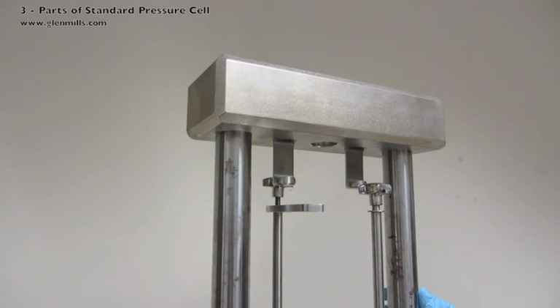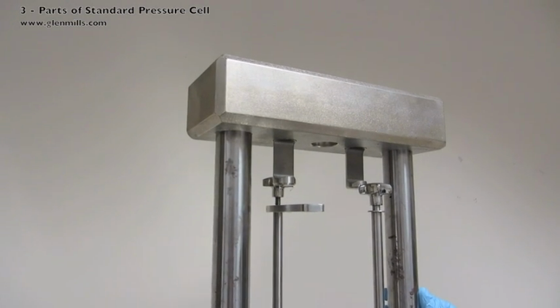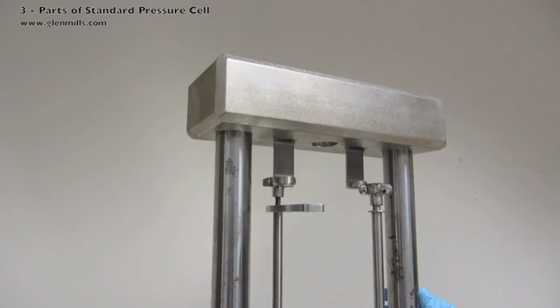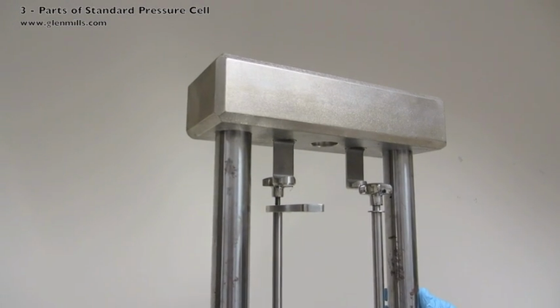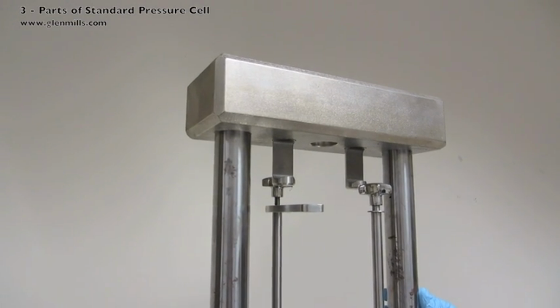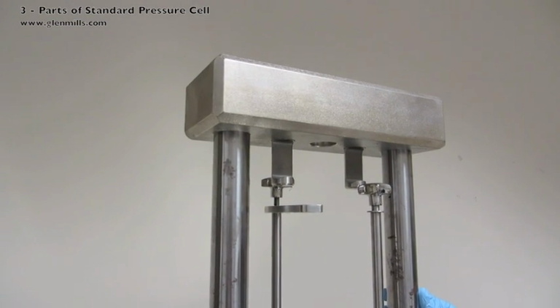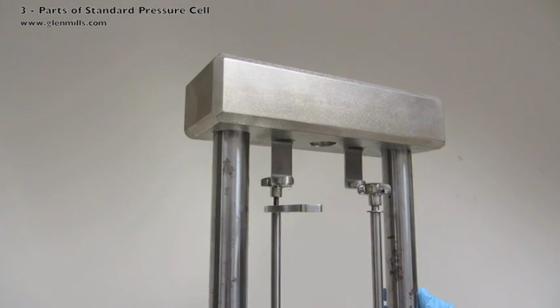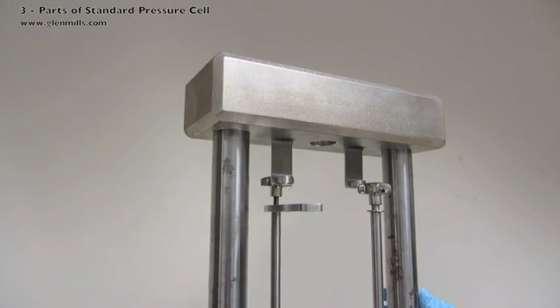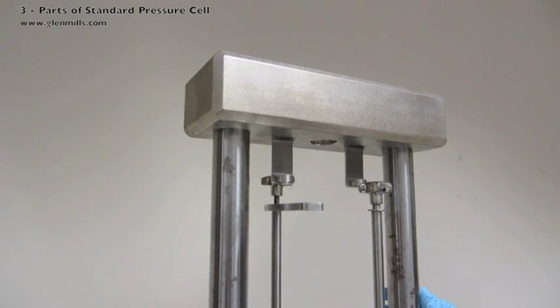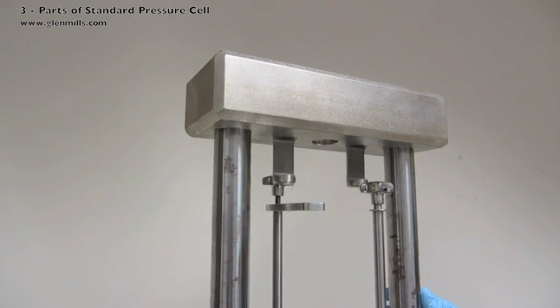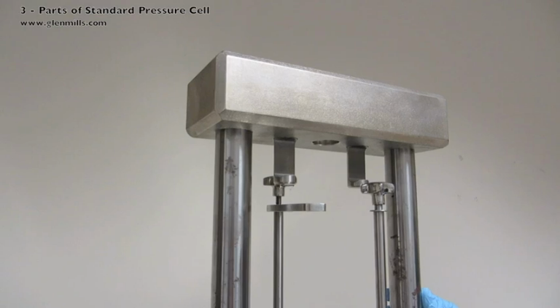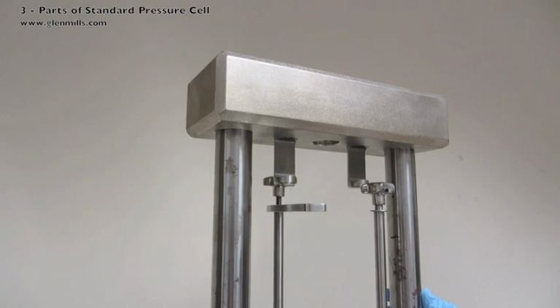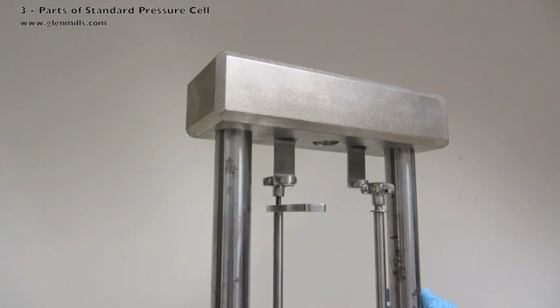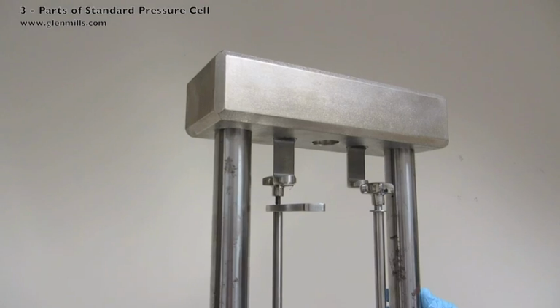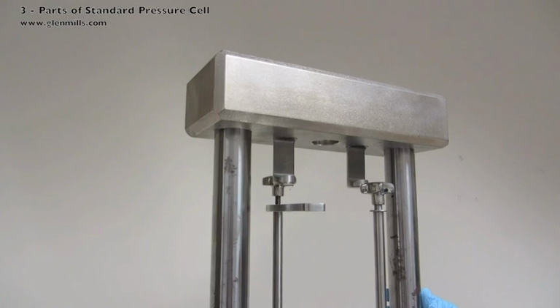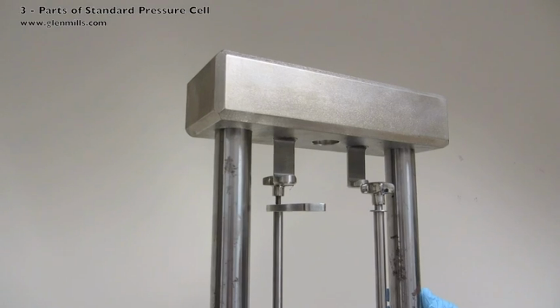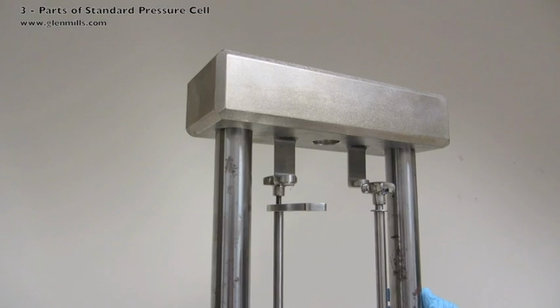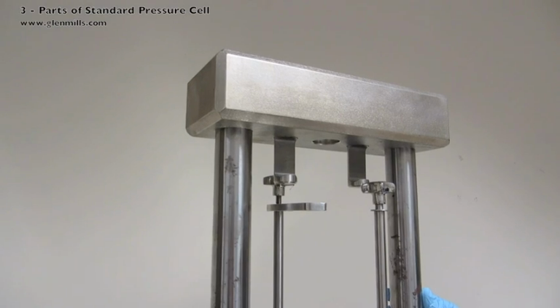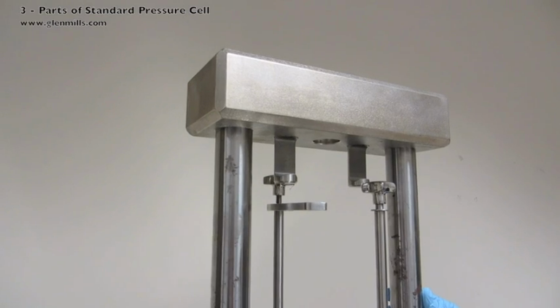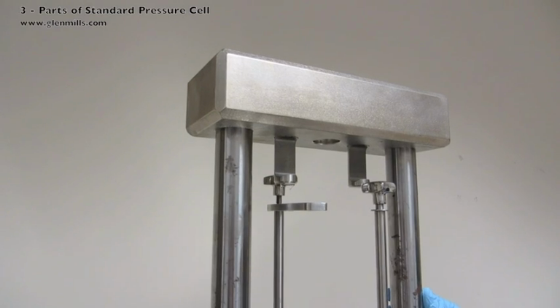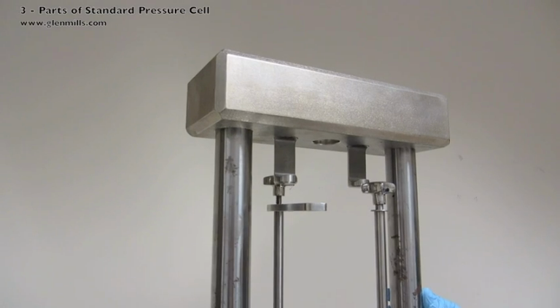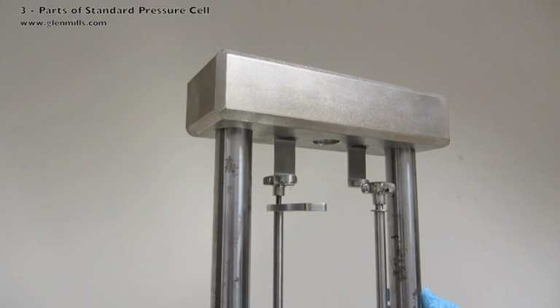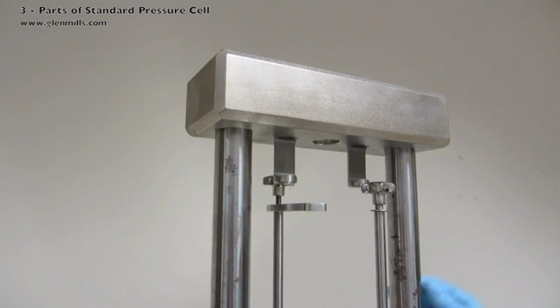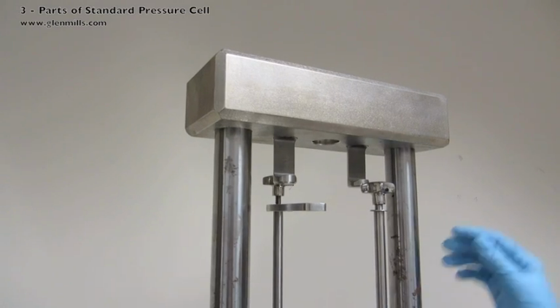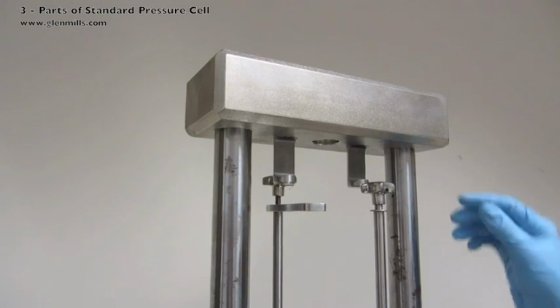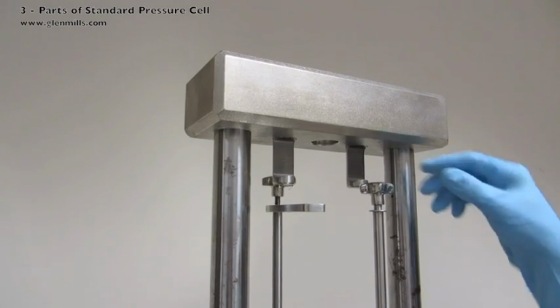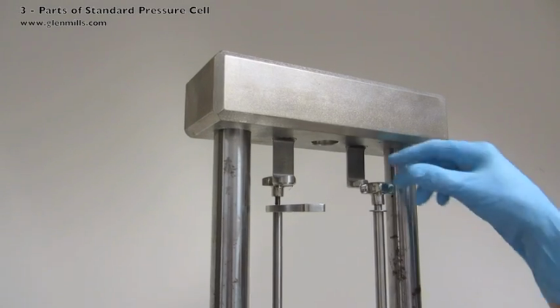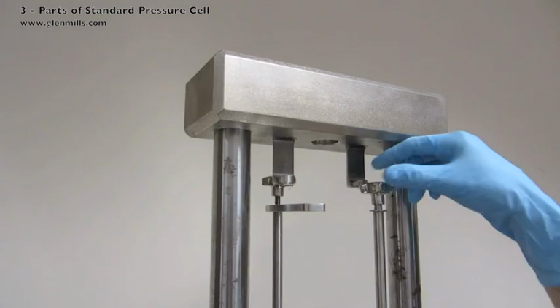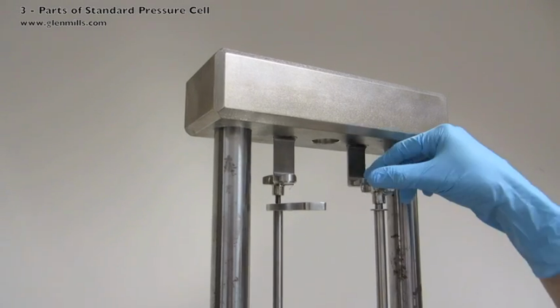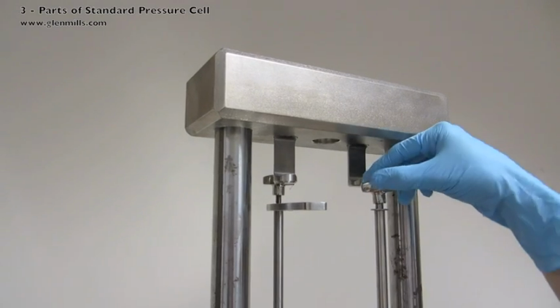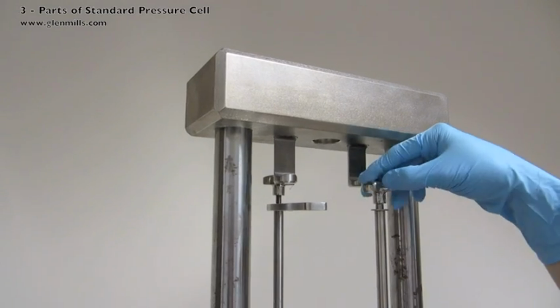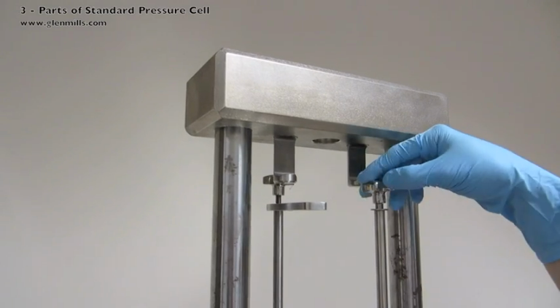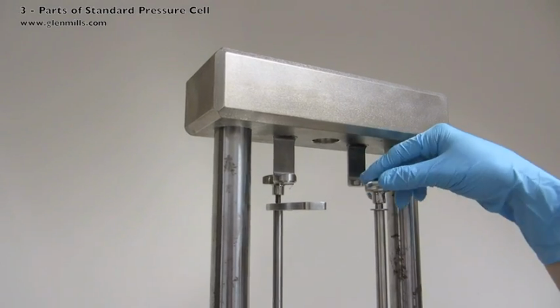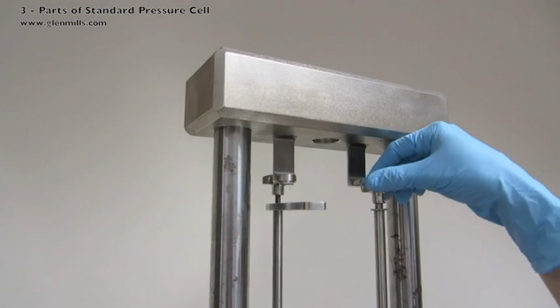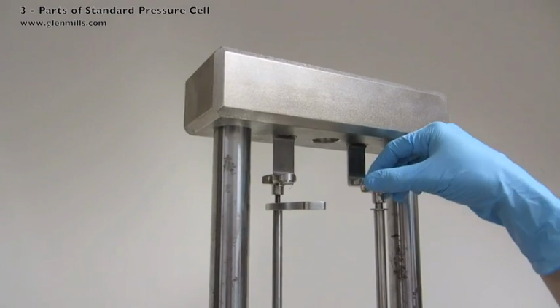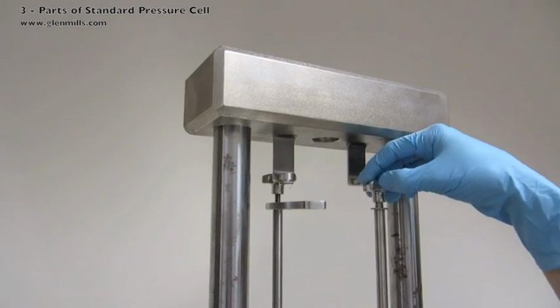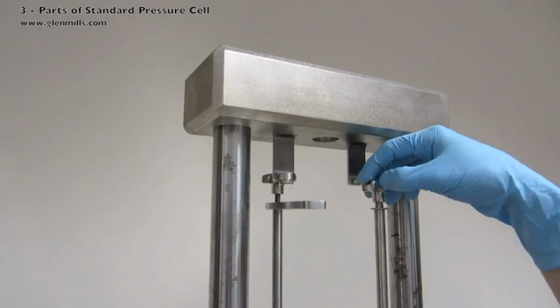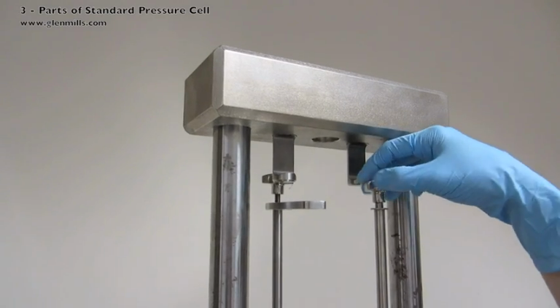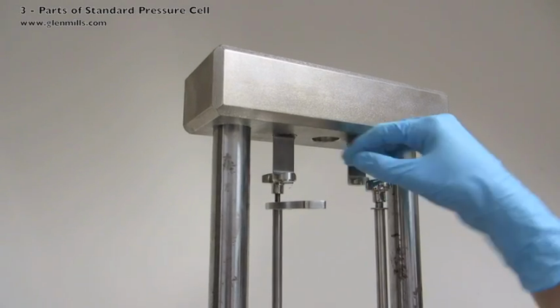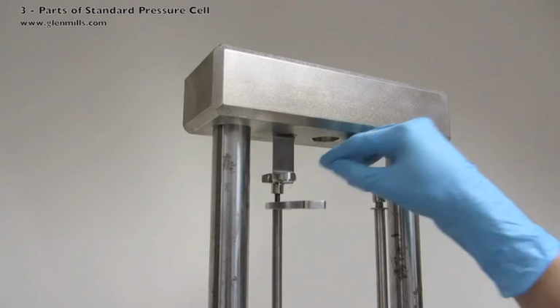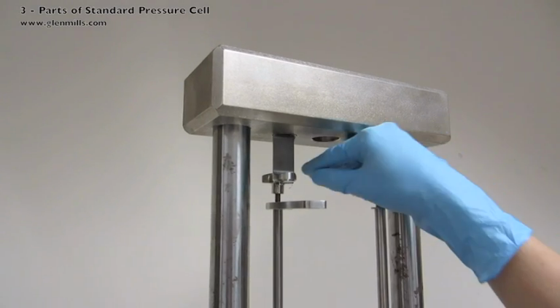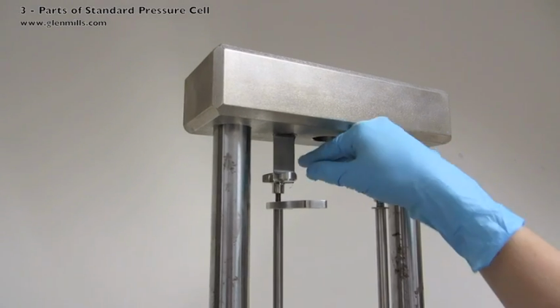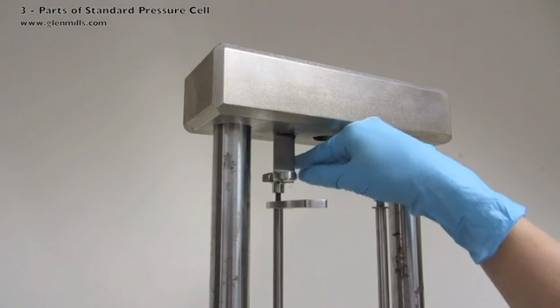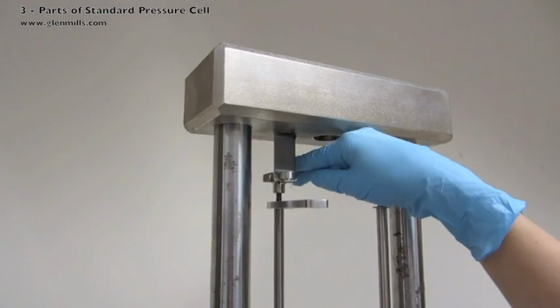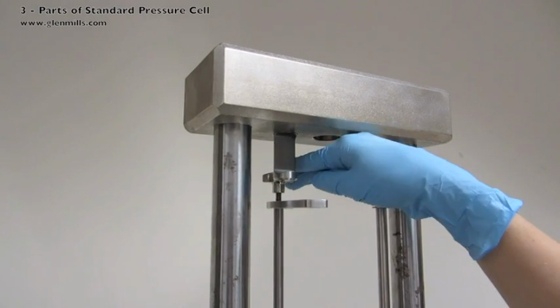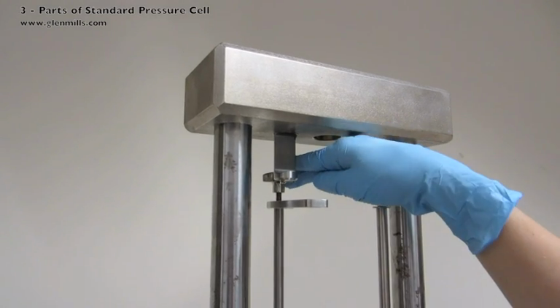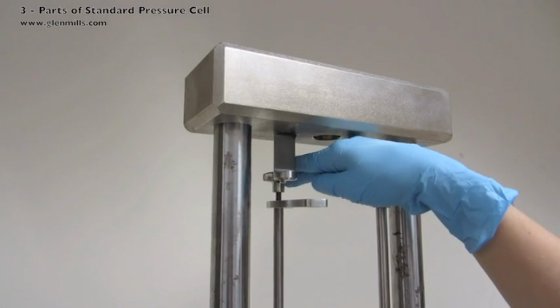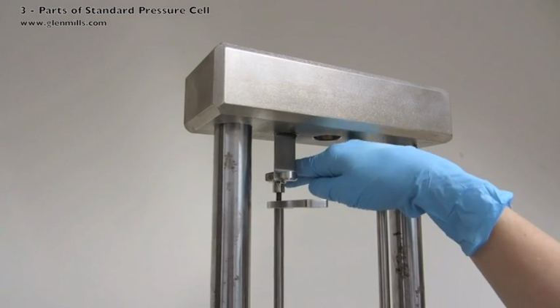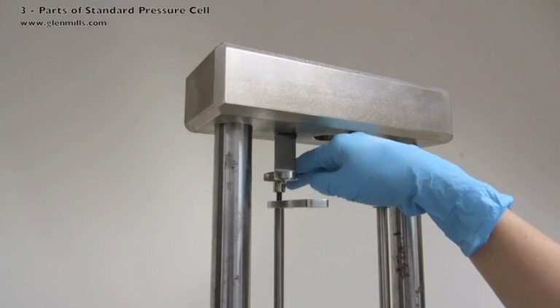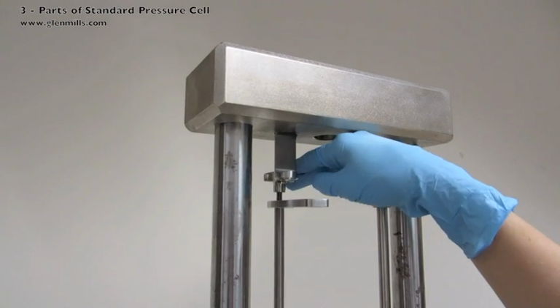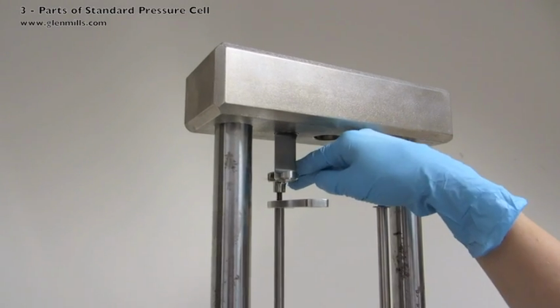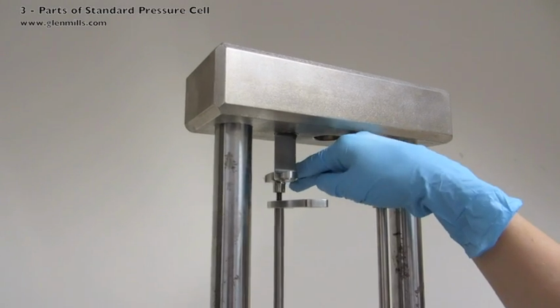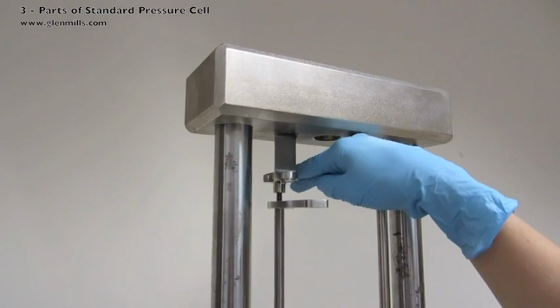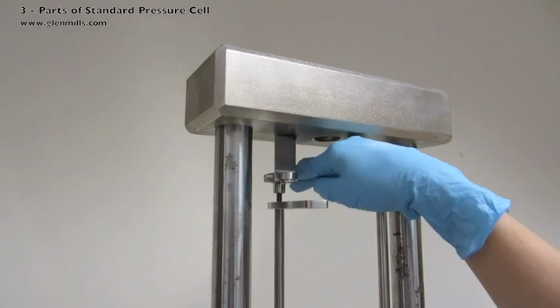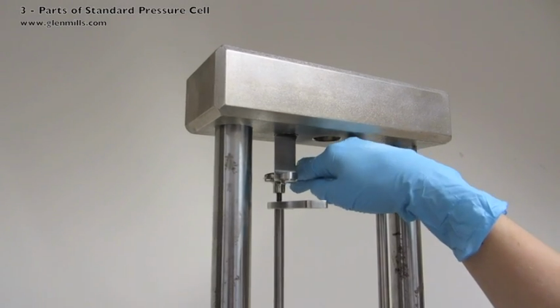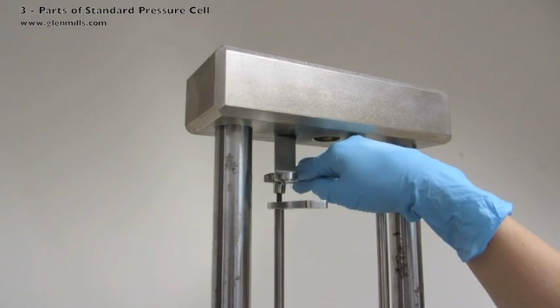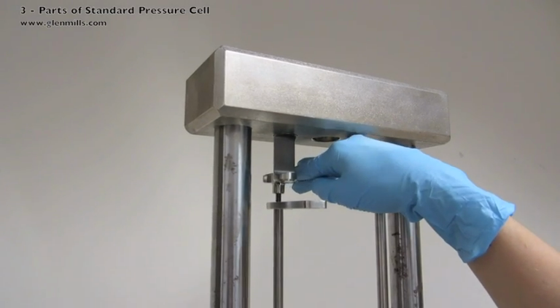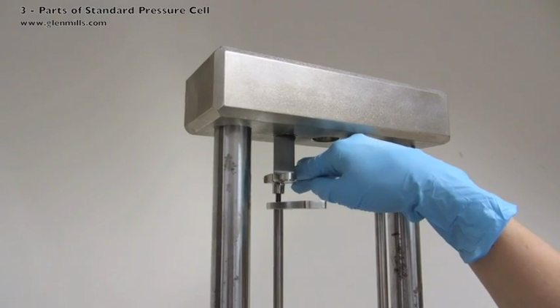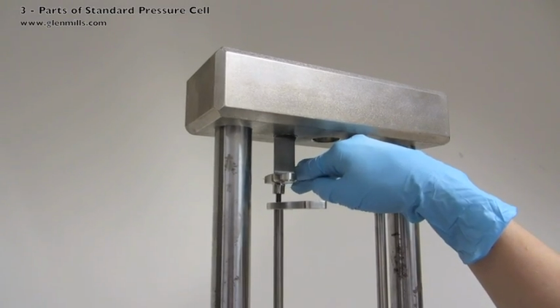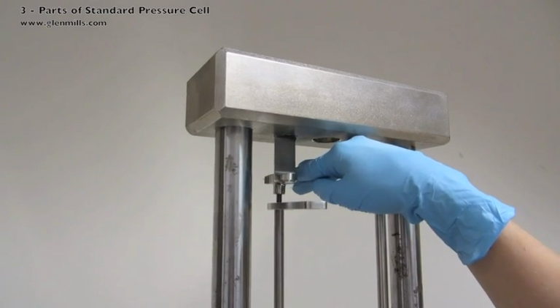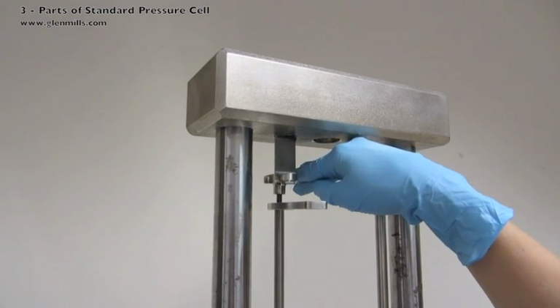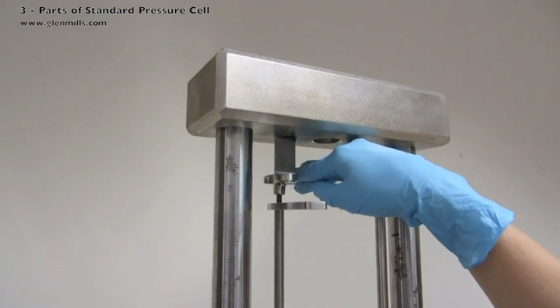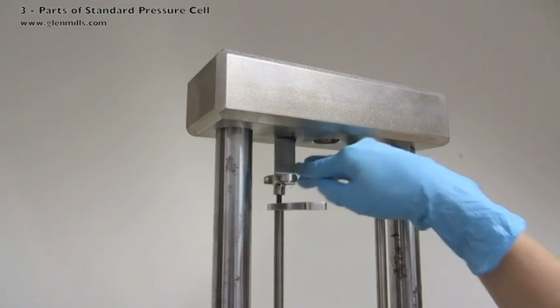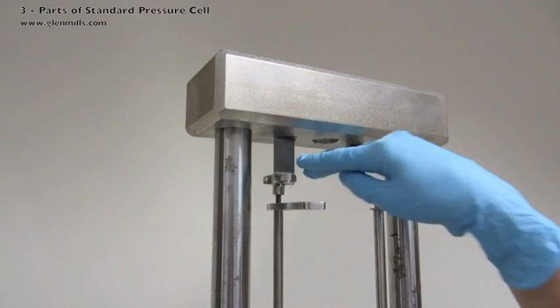This is the safety clamp with the two thumb screws that will help secure the standard pressure cell in place.